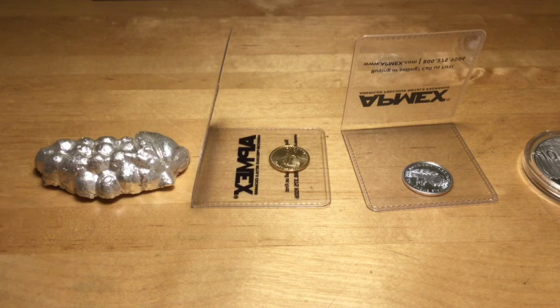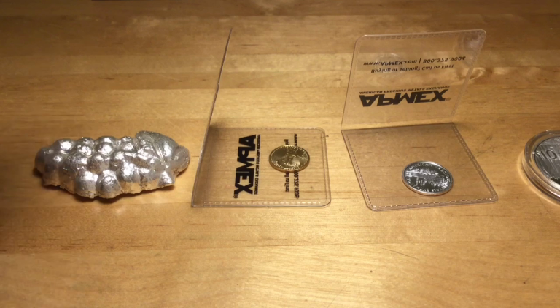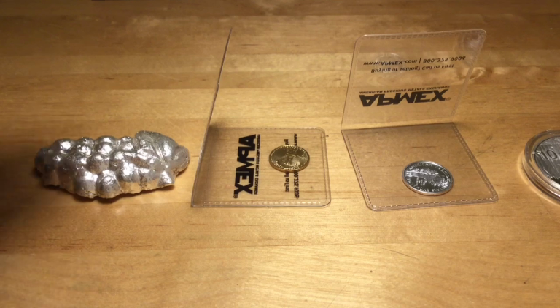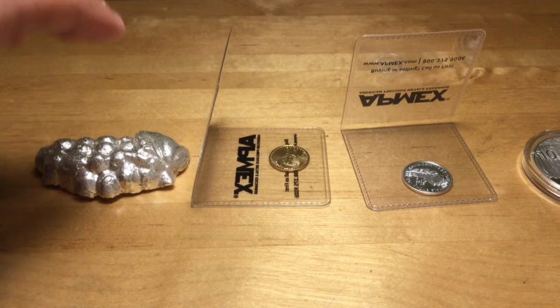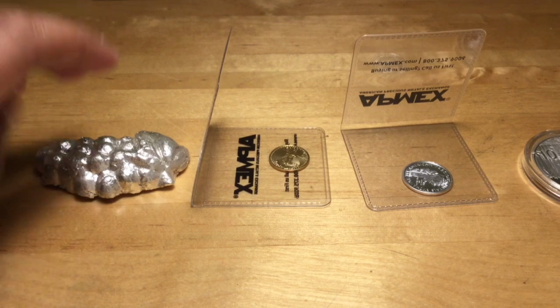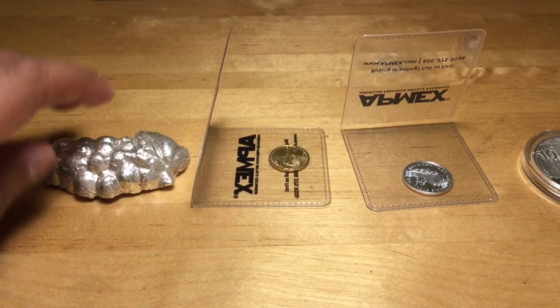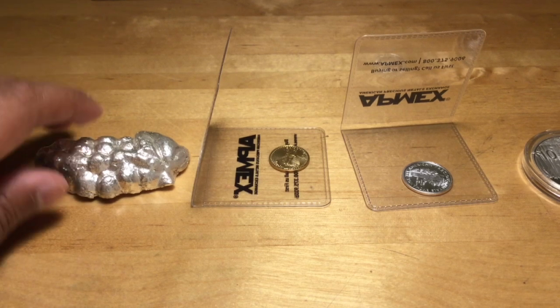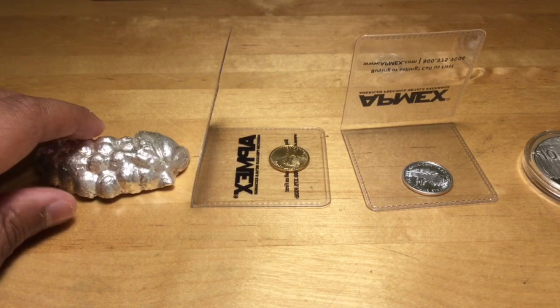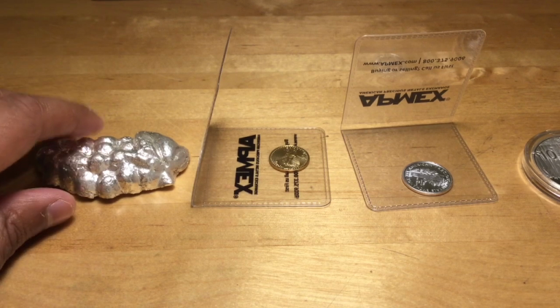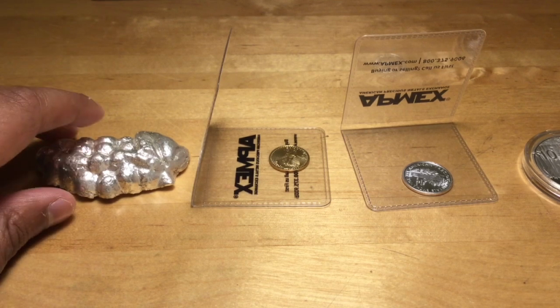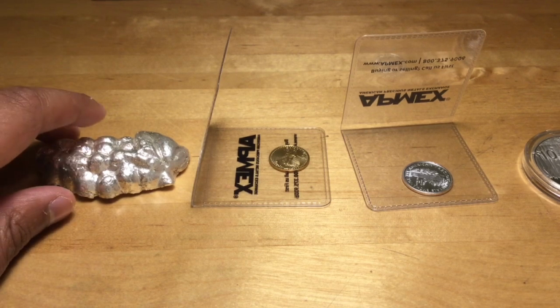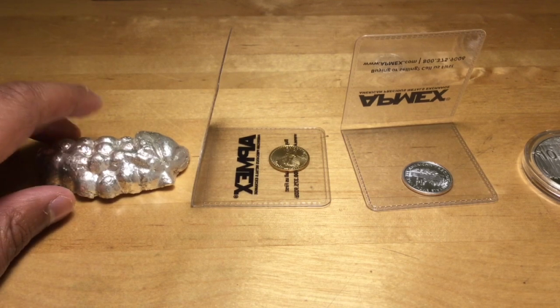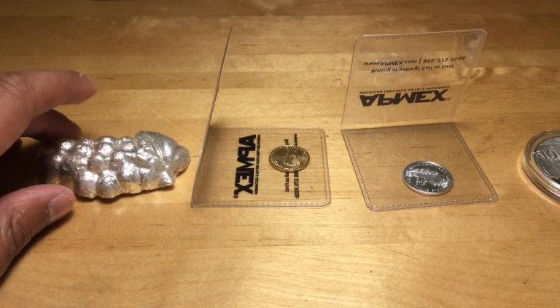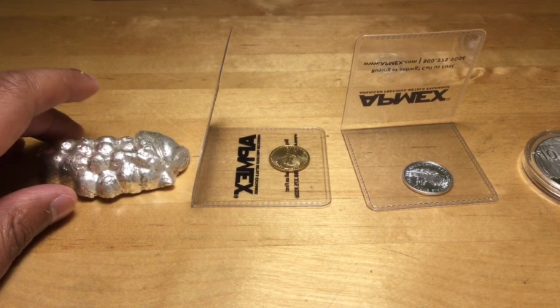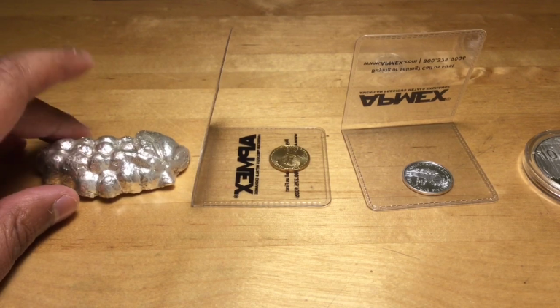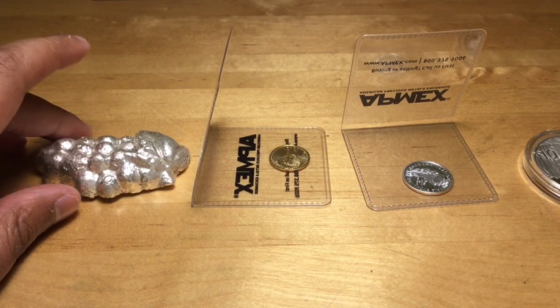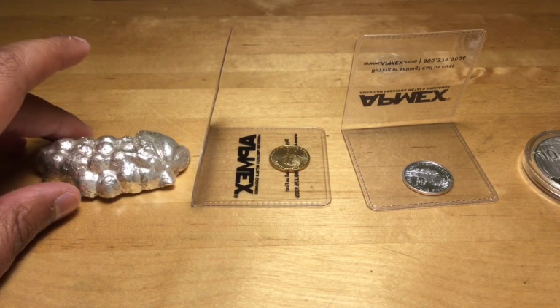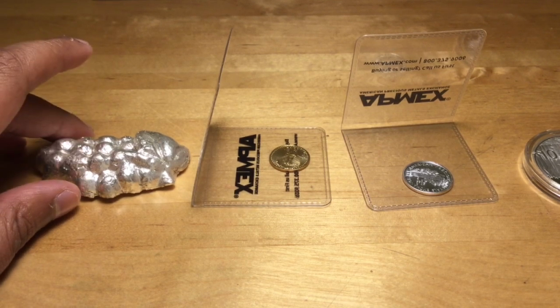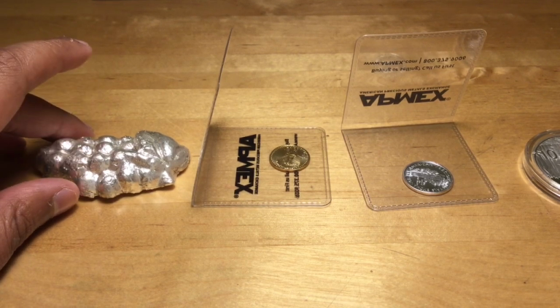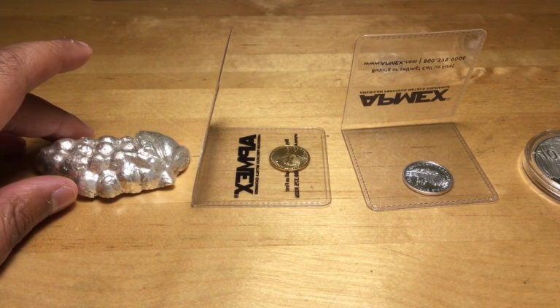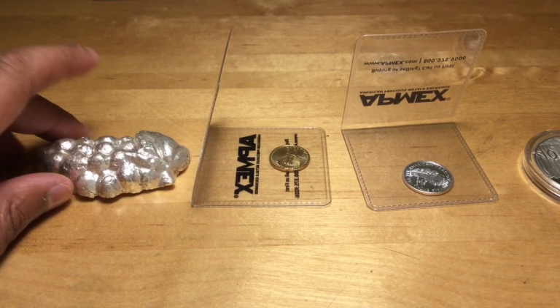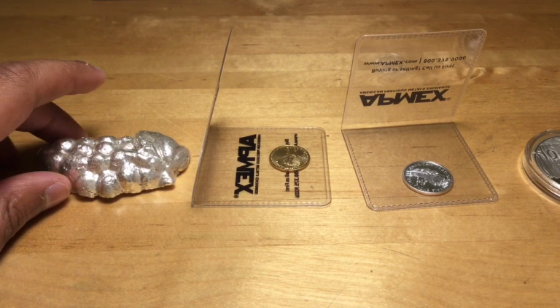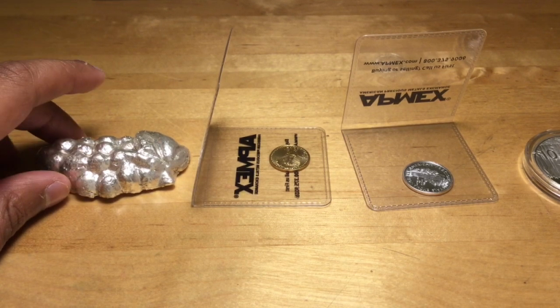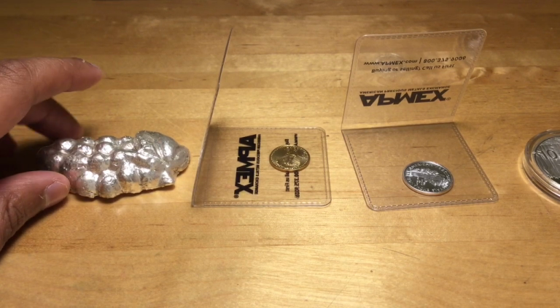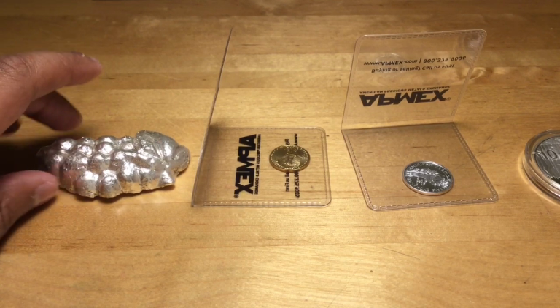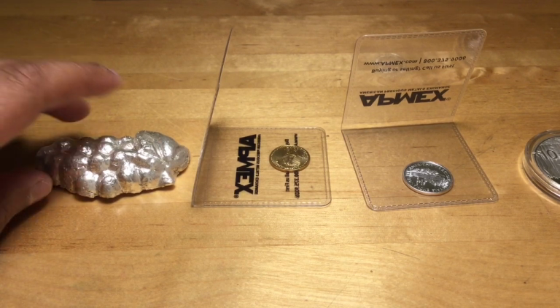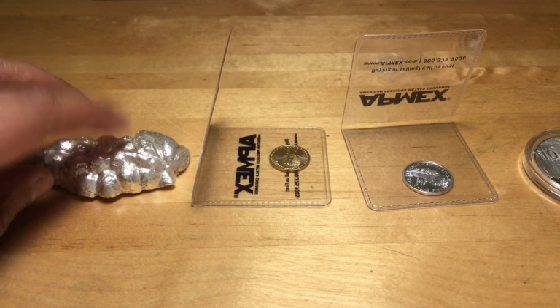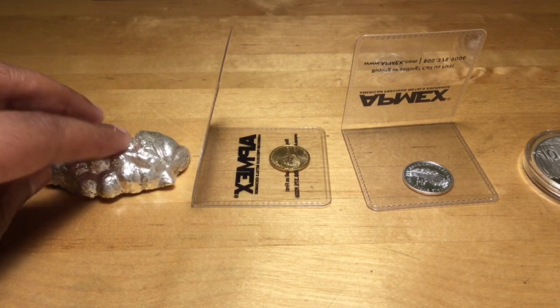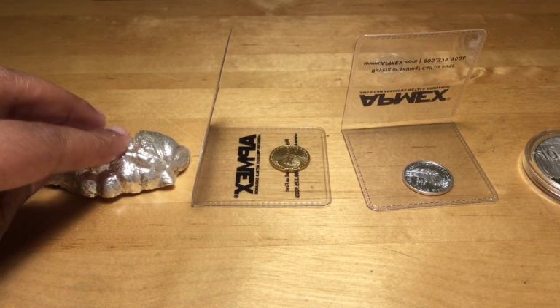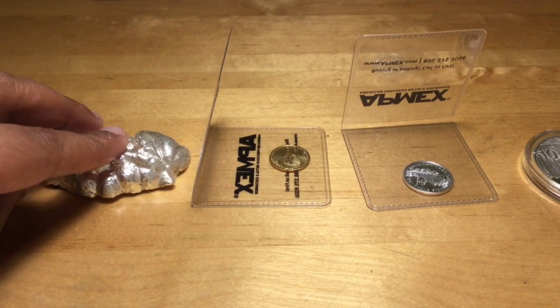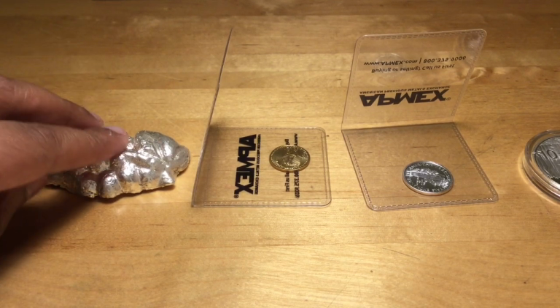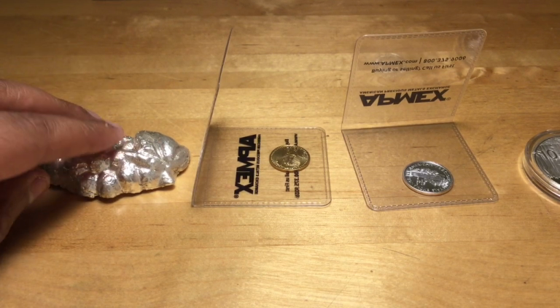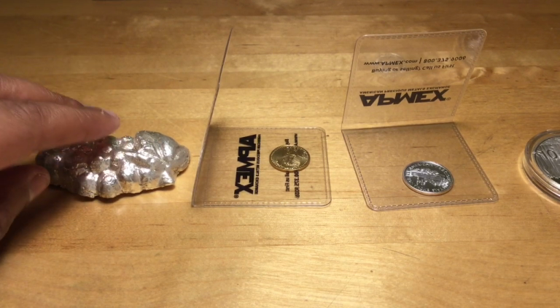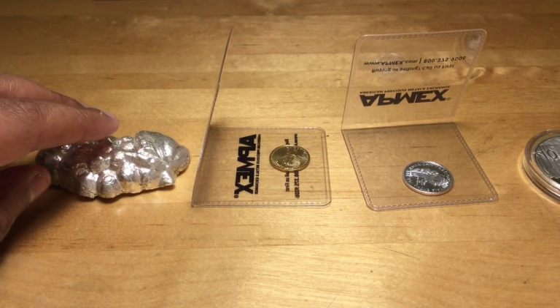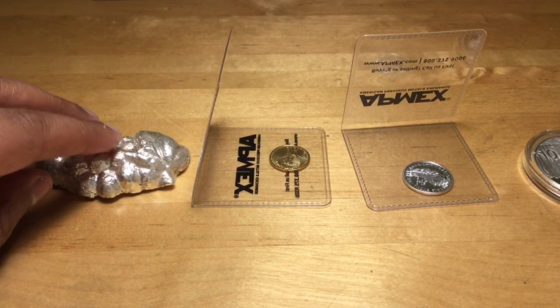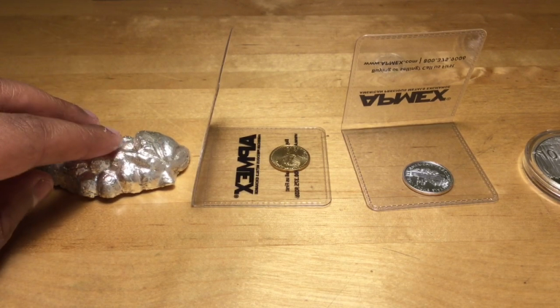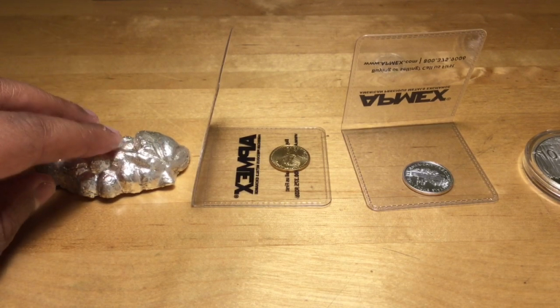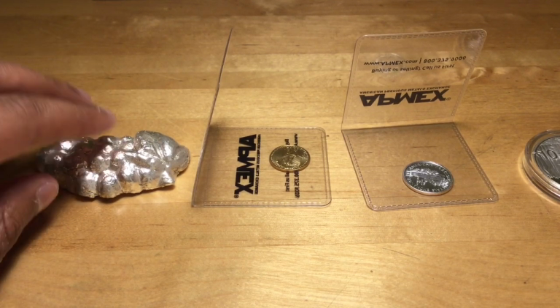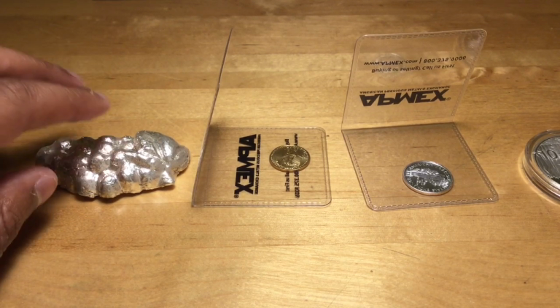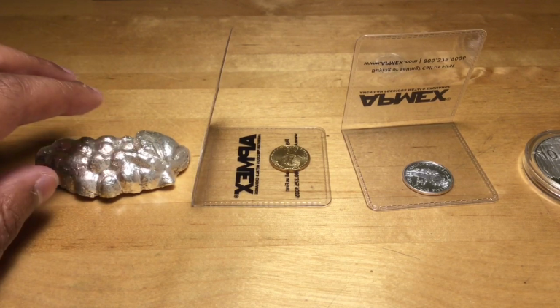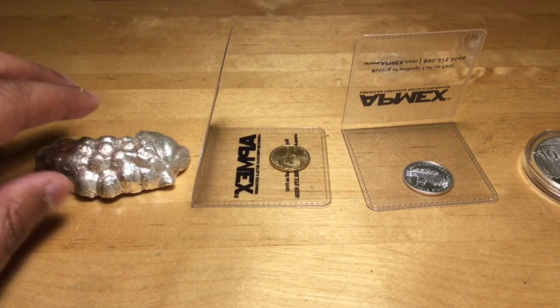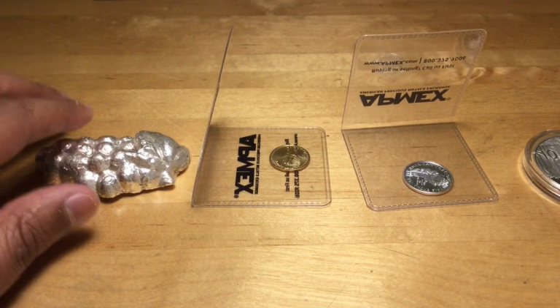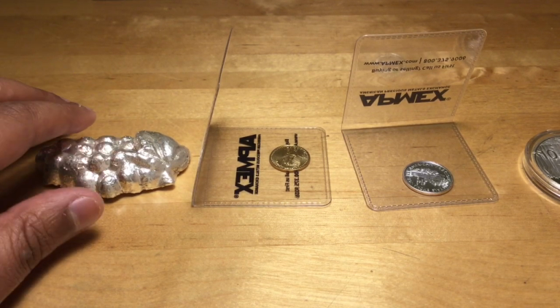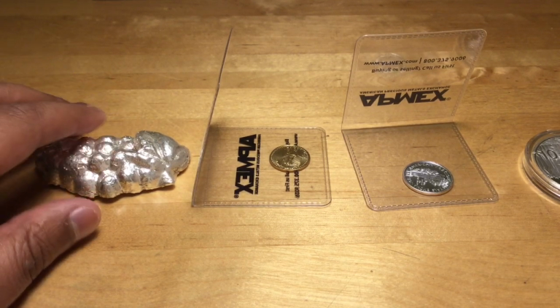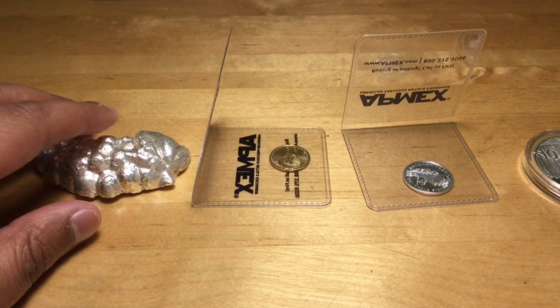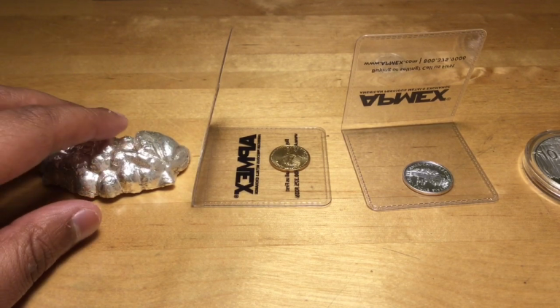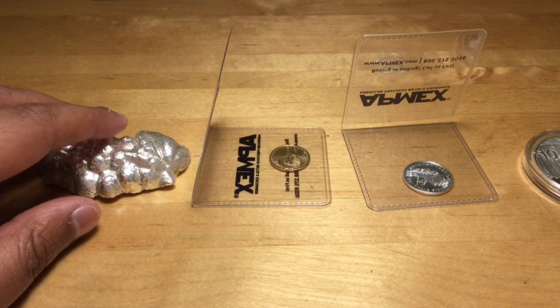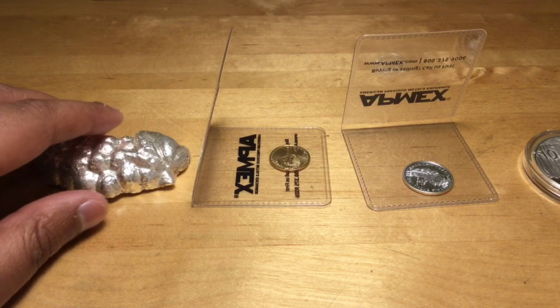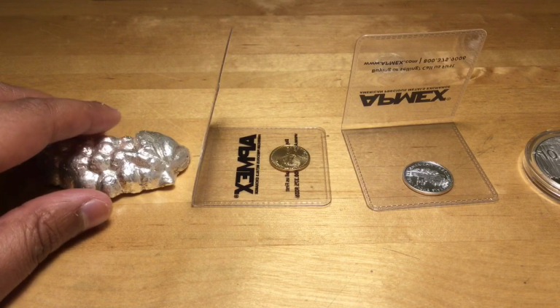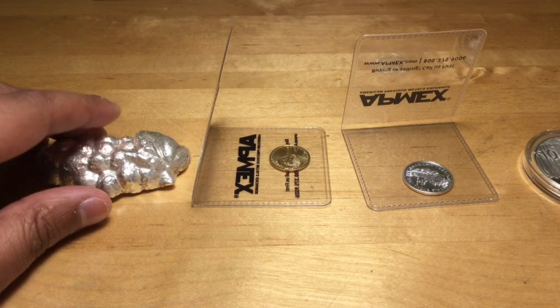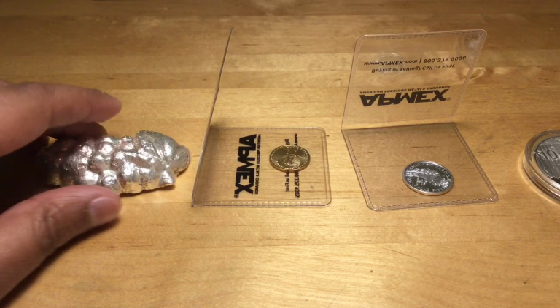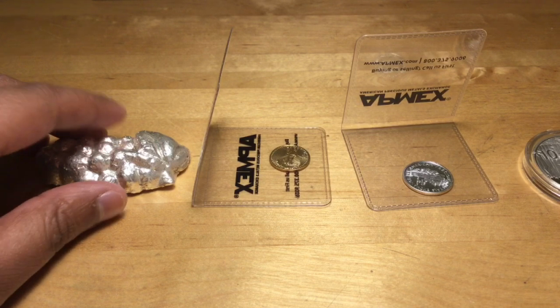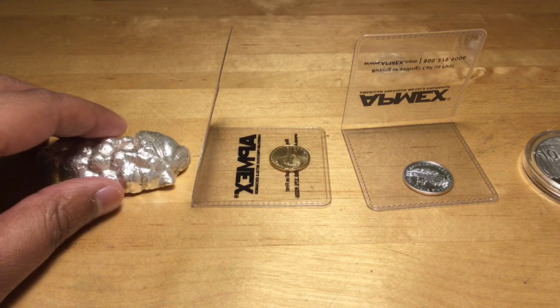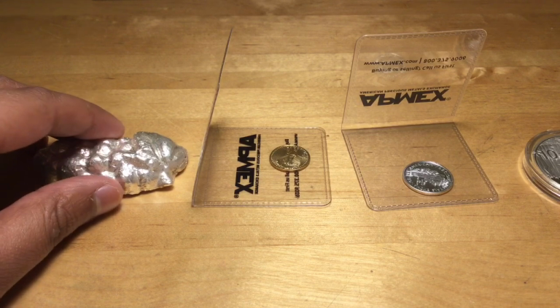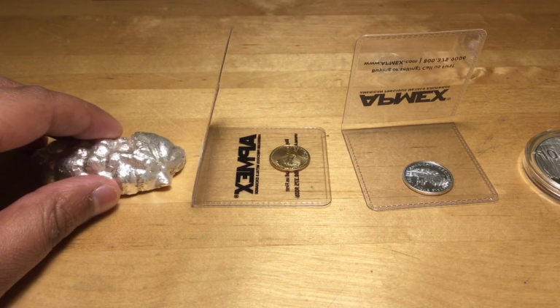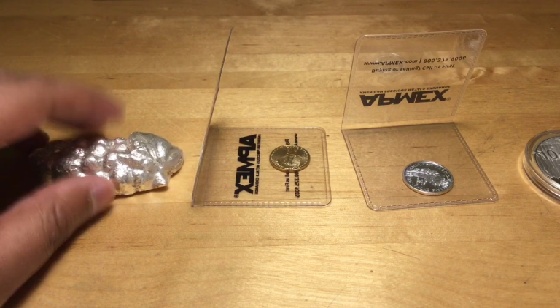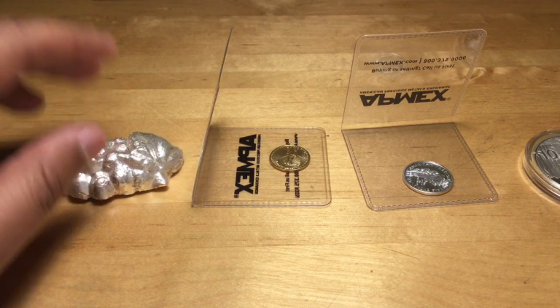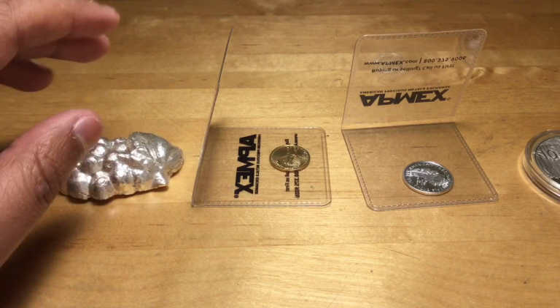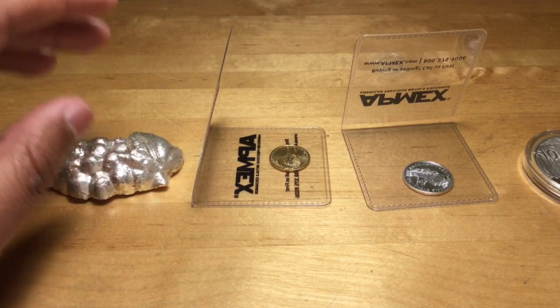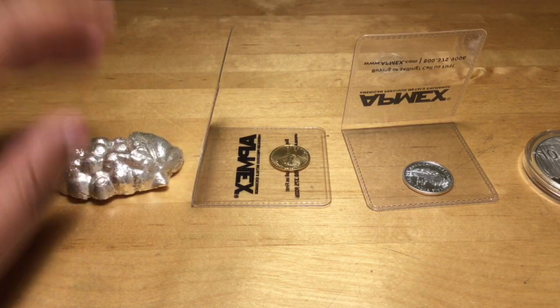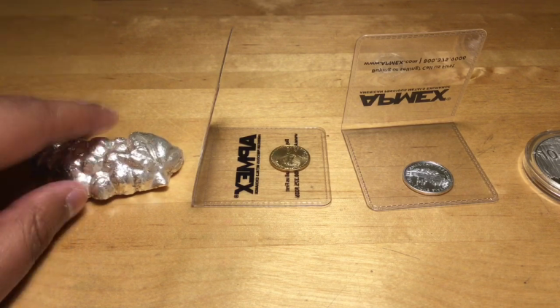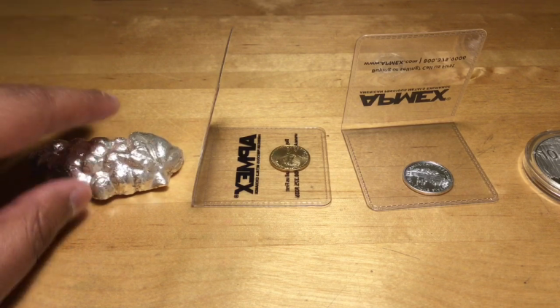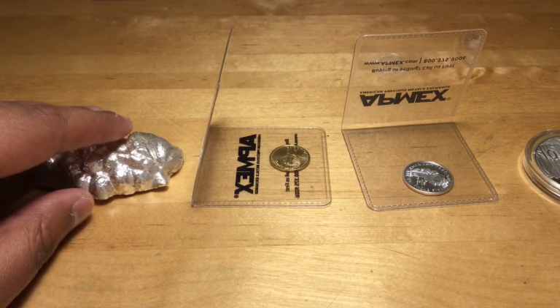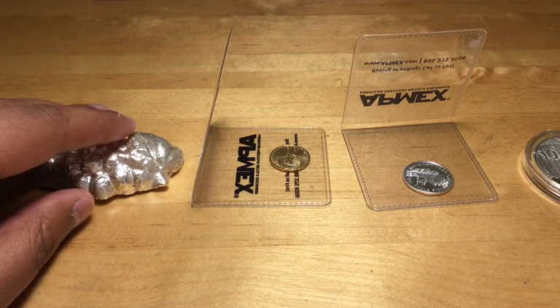Hey folks, Silver Stacking Pro here, bringing you my latest pickups and some really rare silver here.